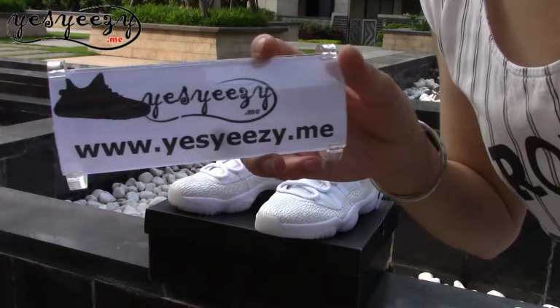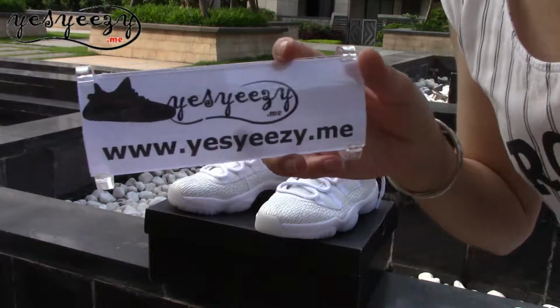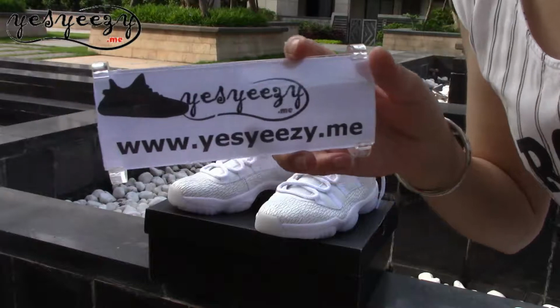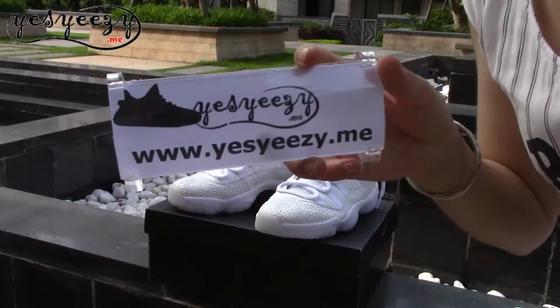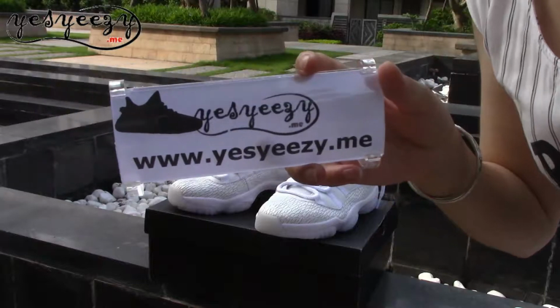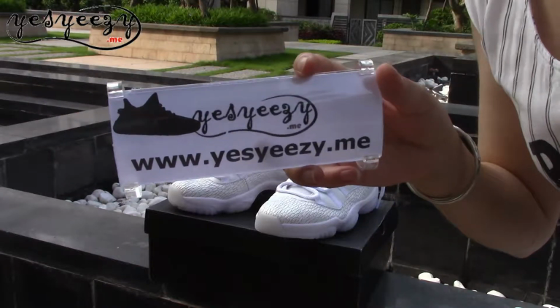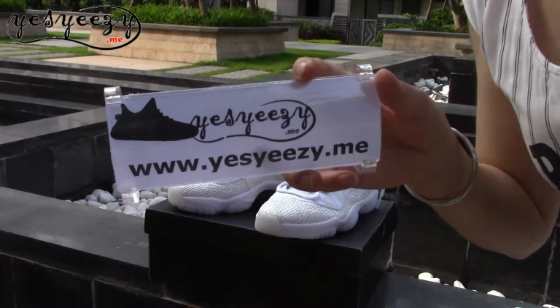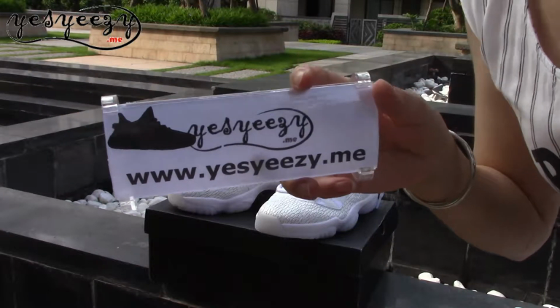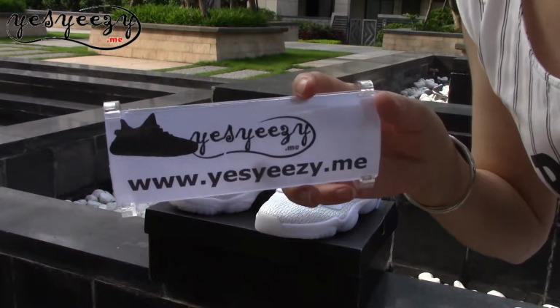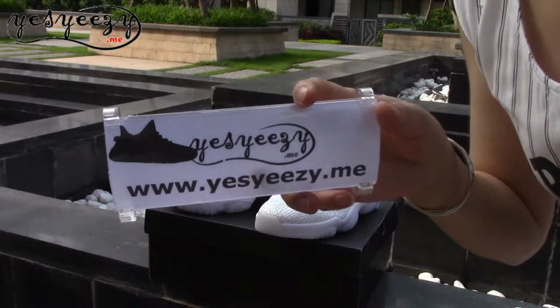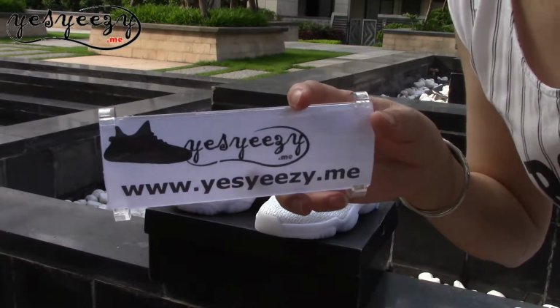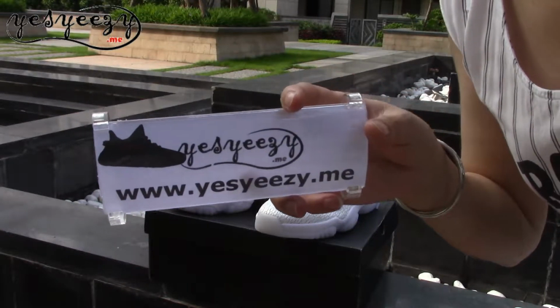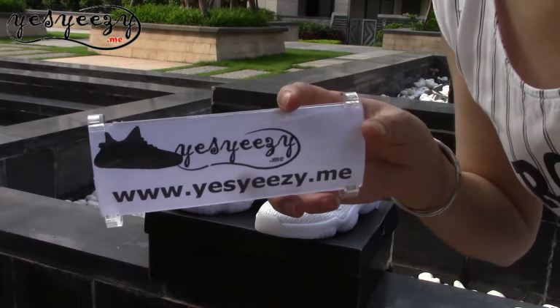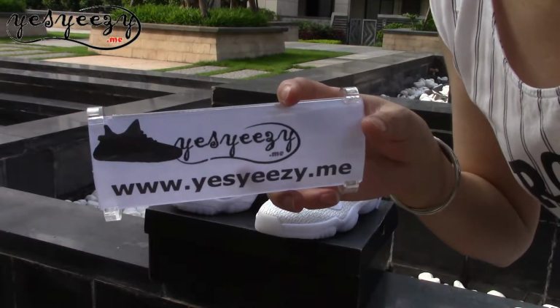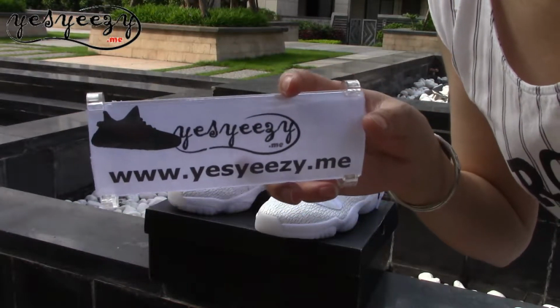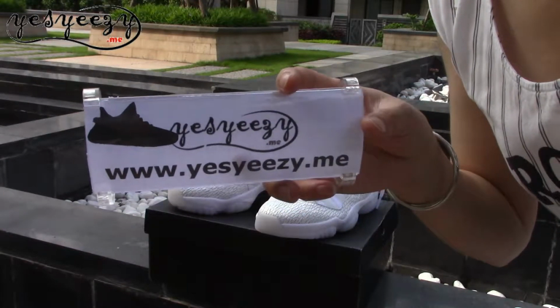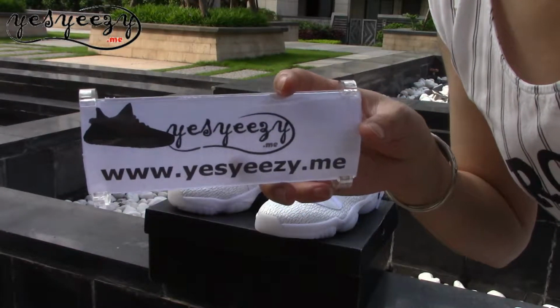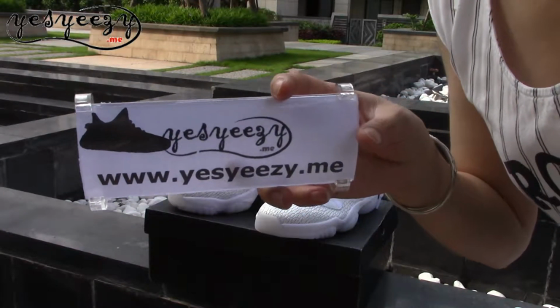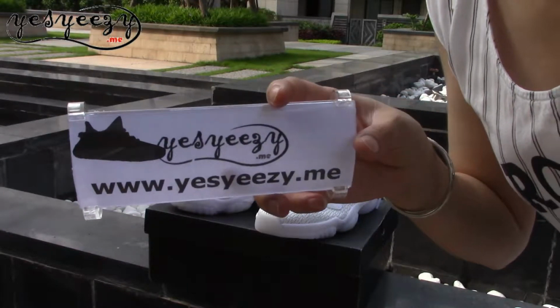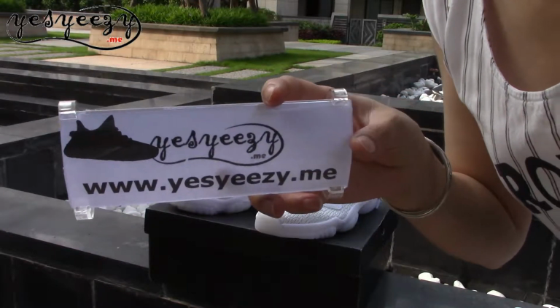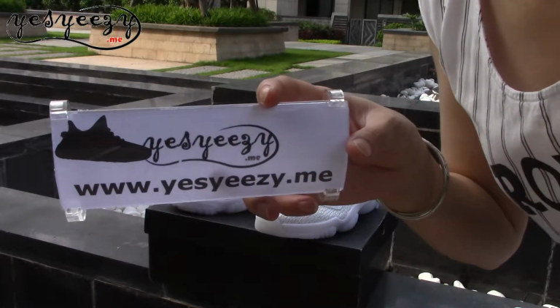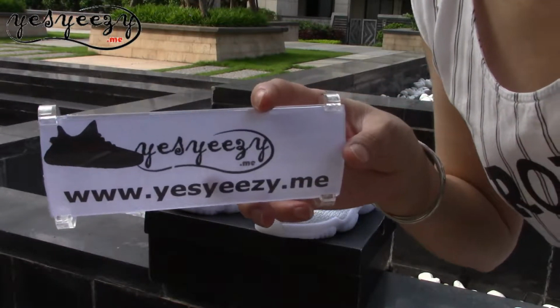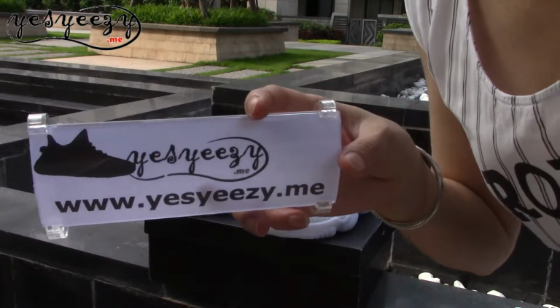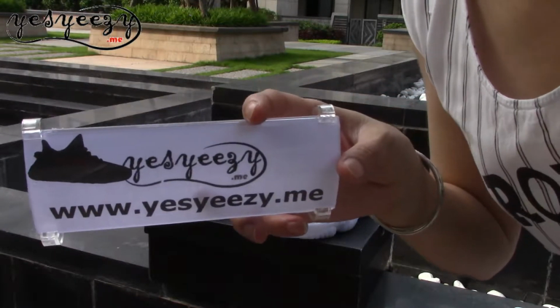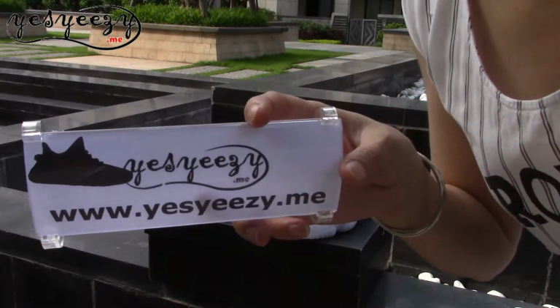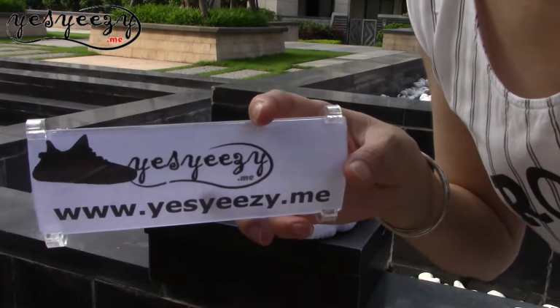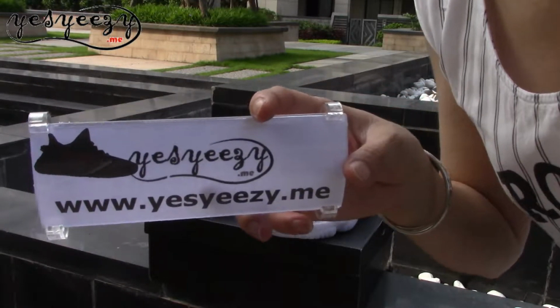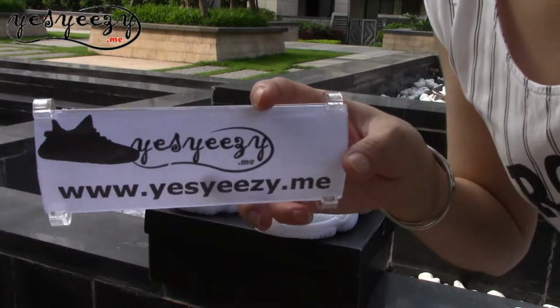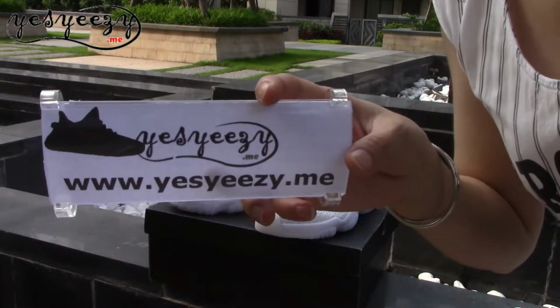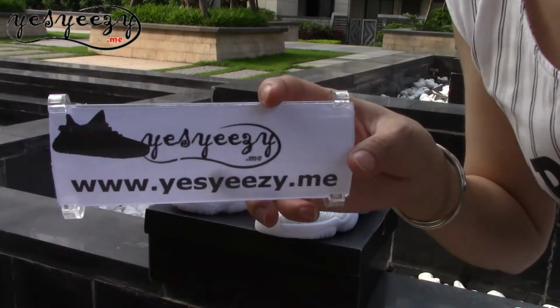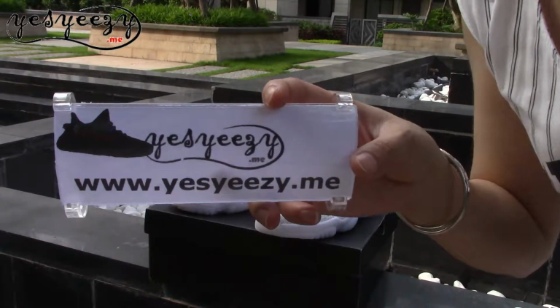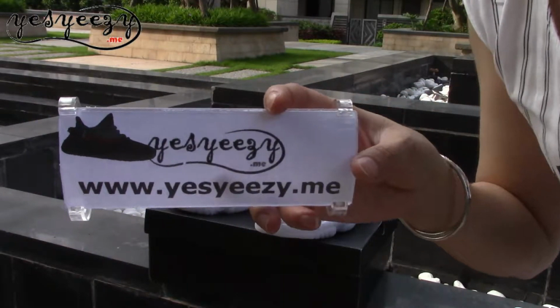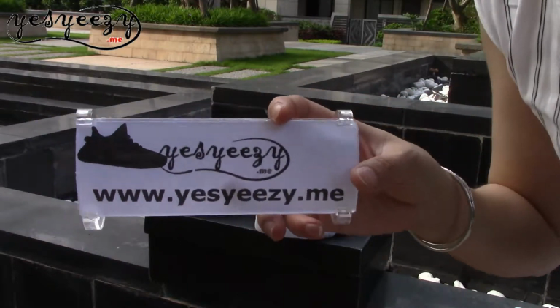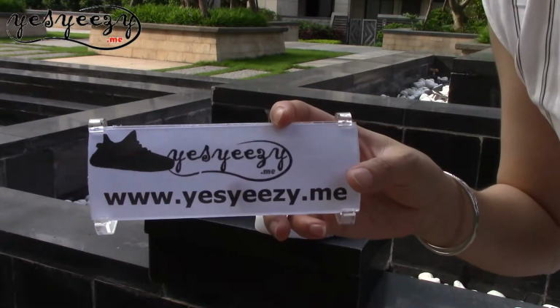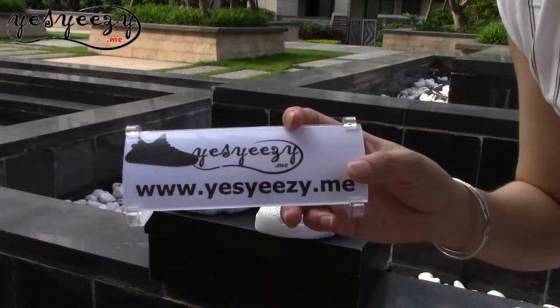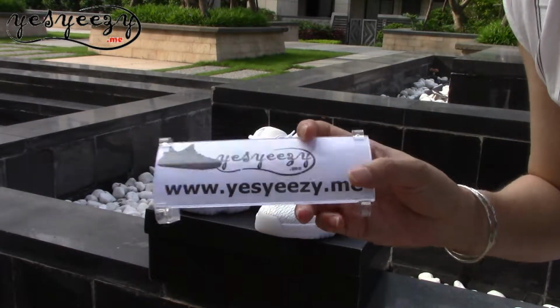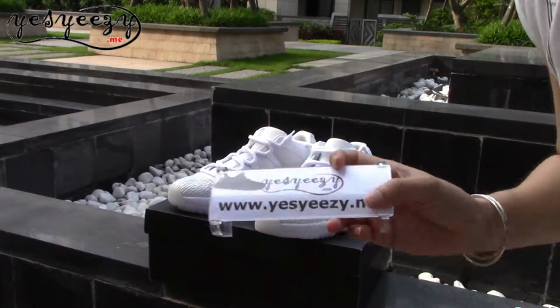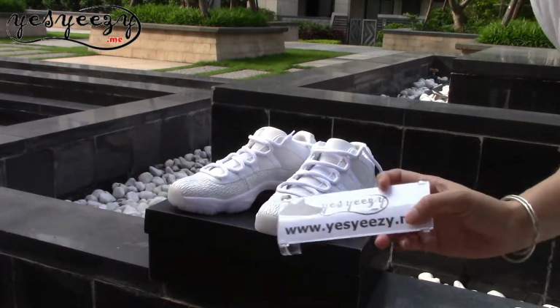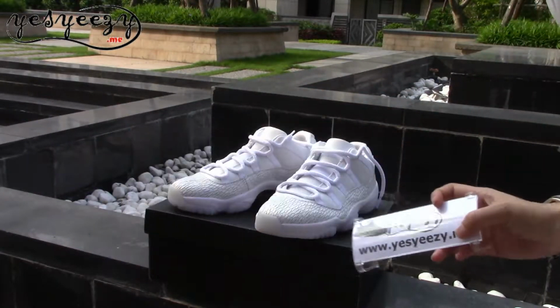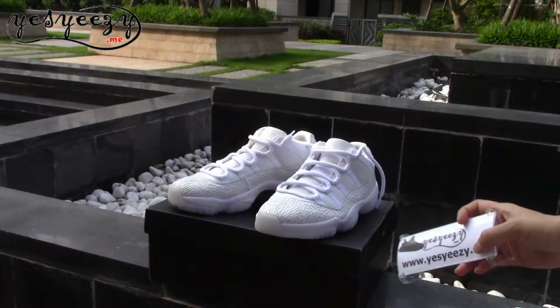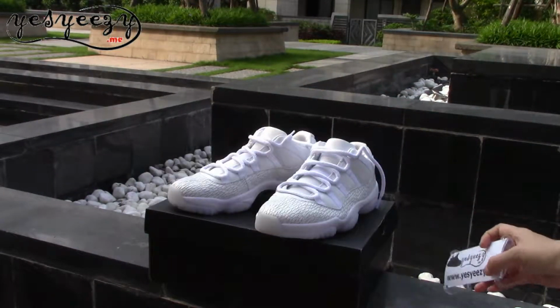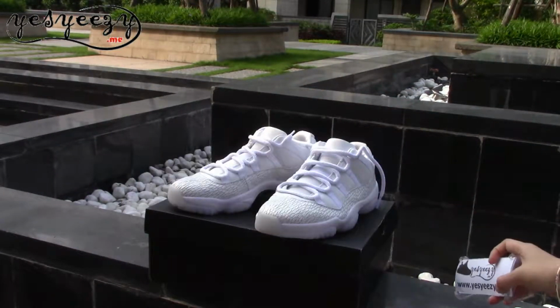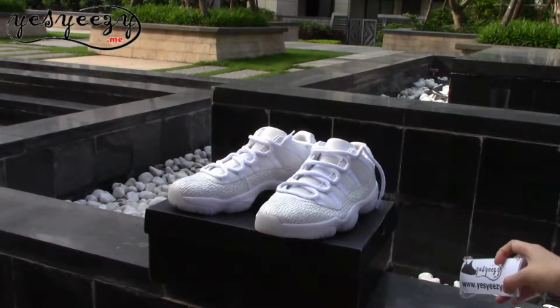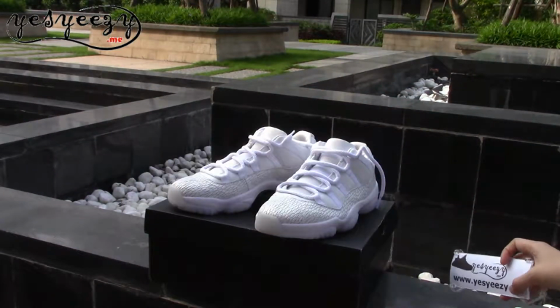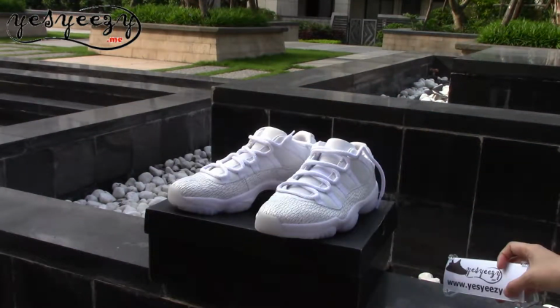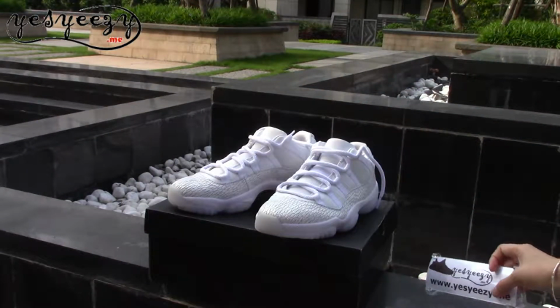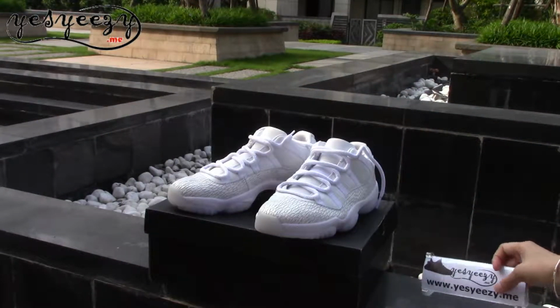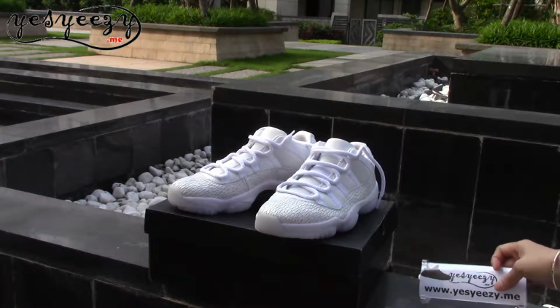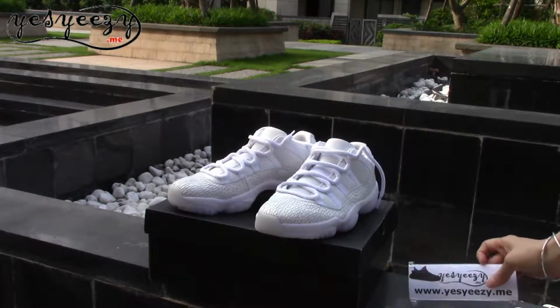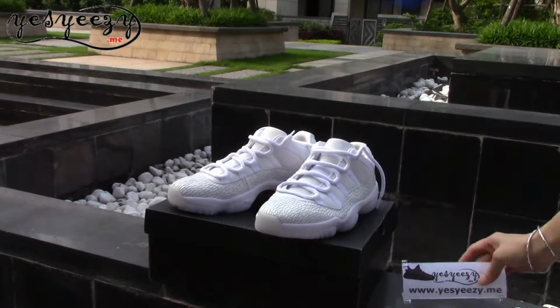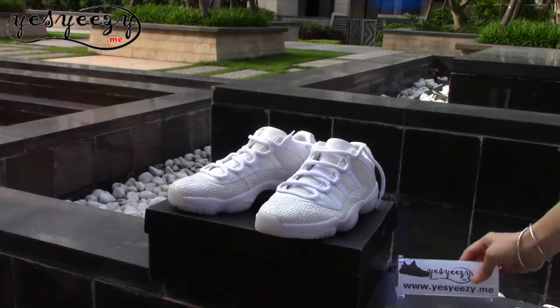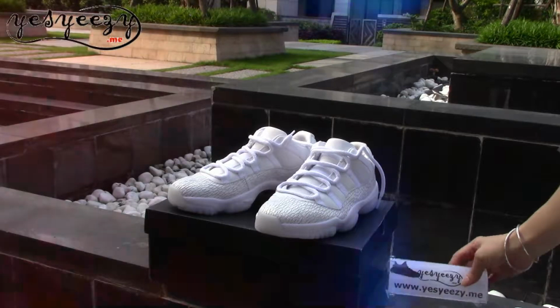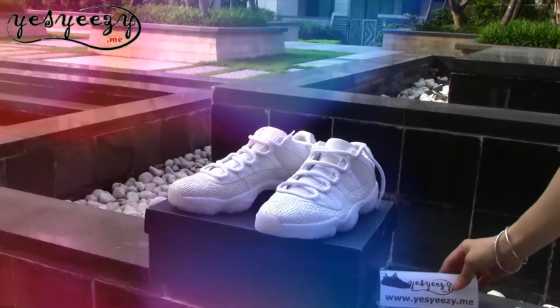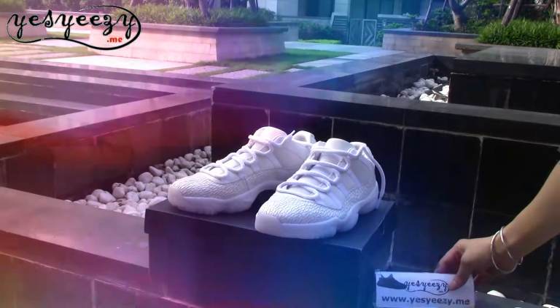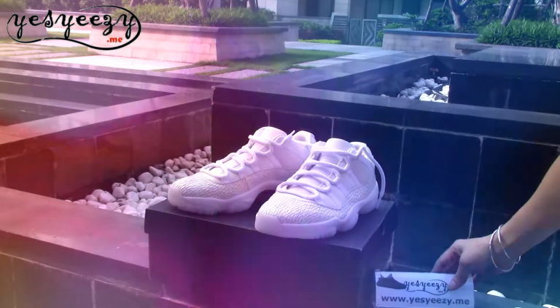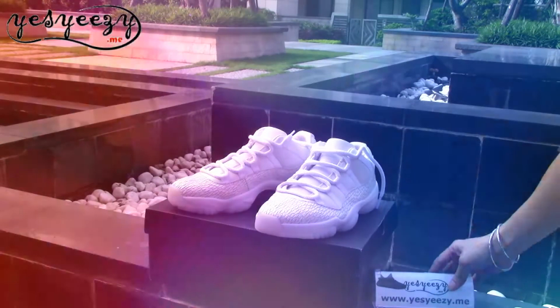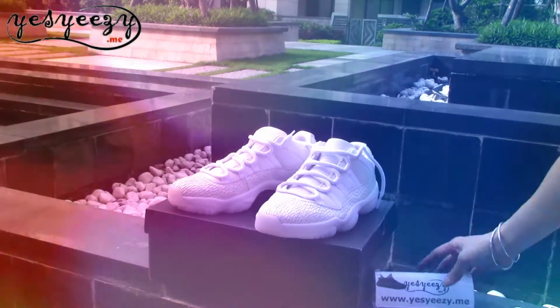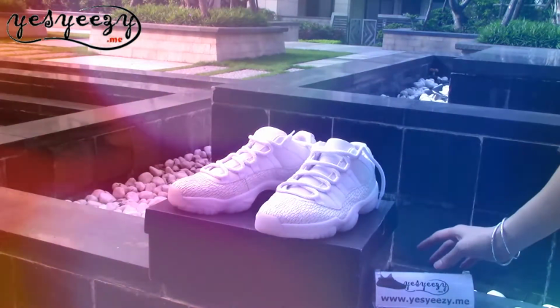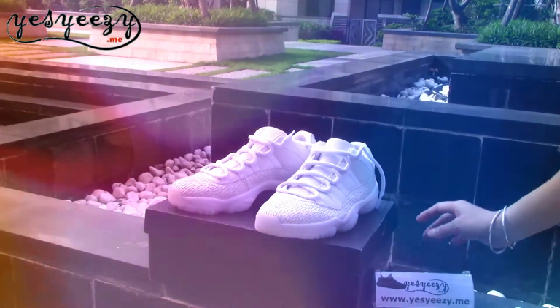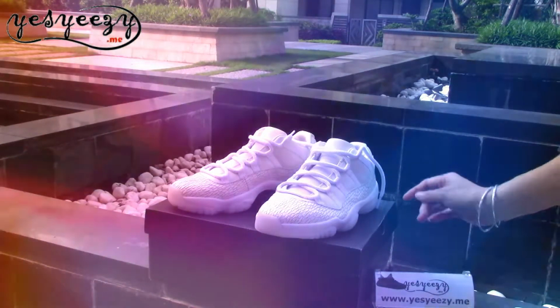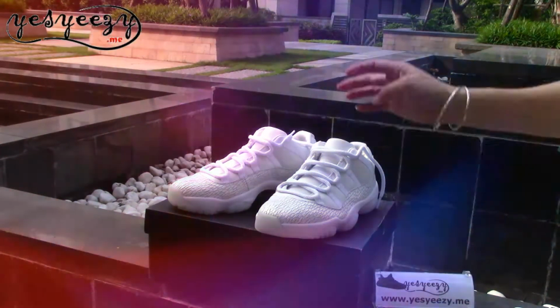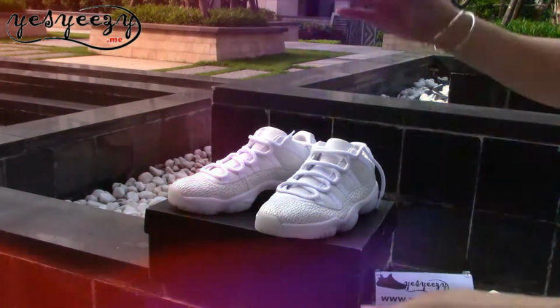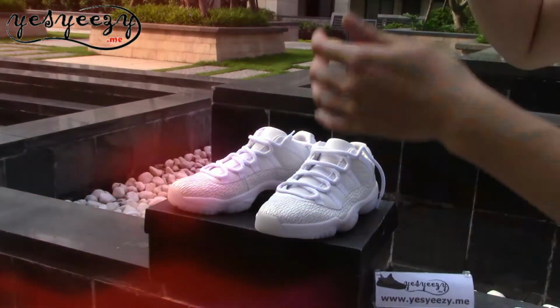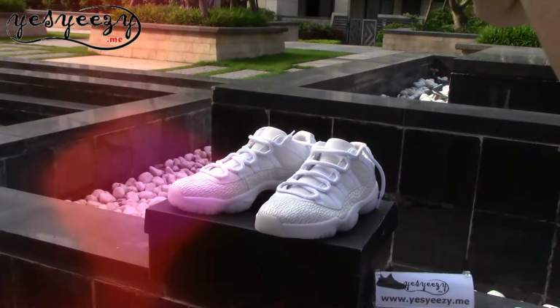Hello YouTube, here's CSEC Dummy. Nice to meet you again, guys. Today I will show you this pair of sneakers.